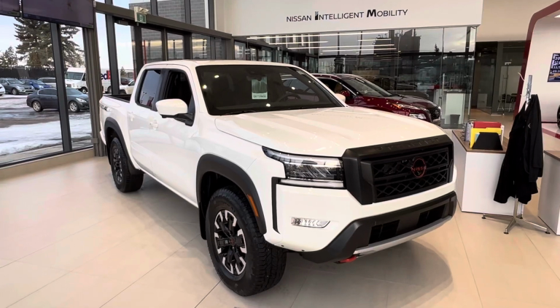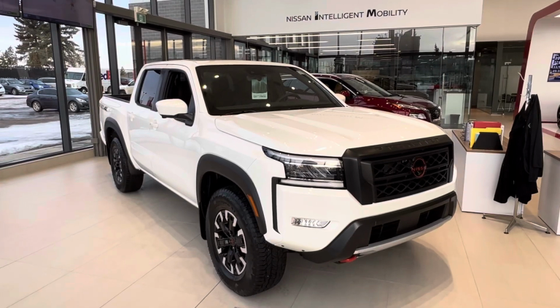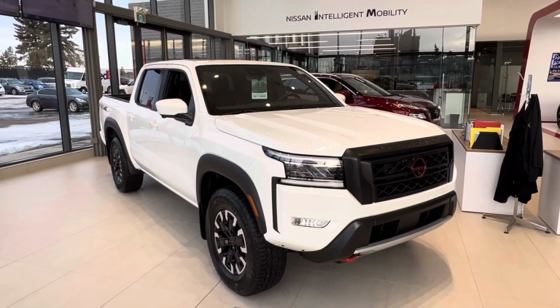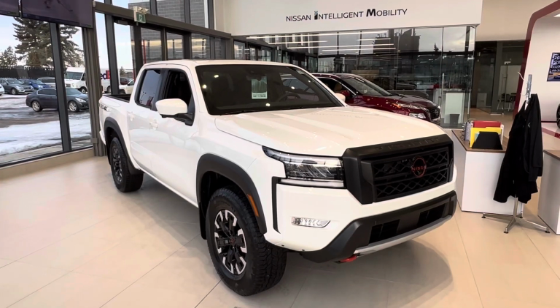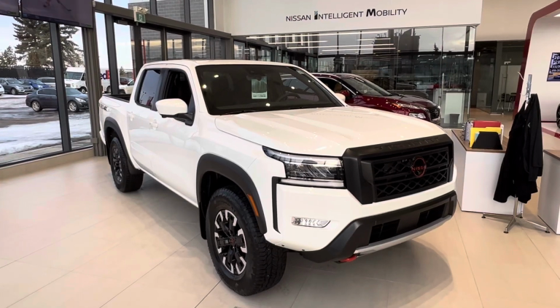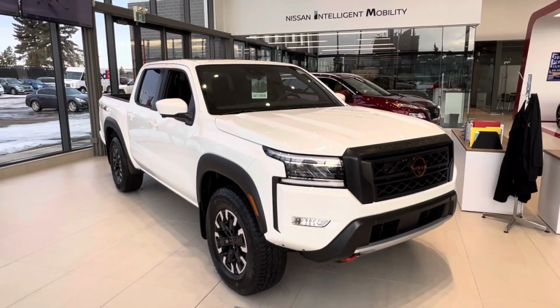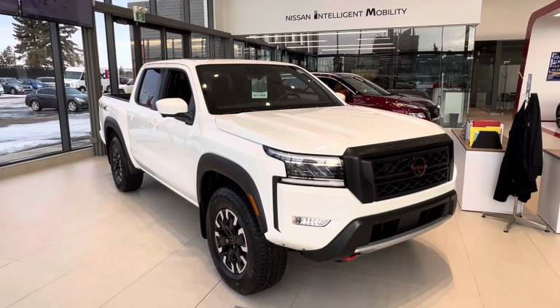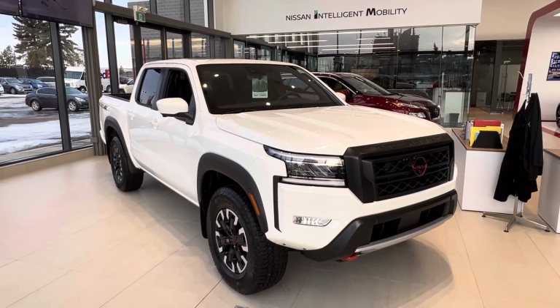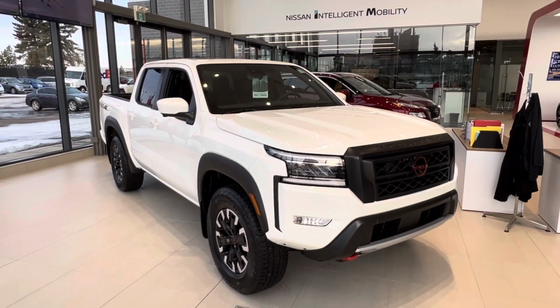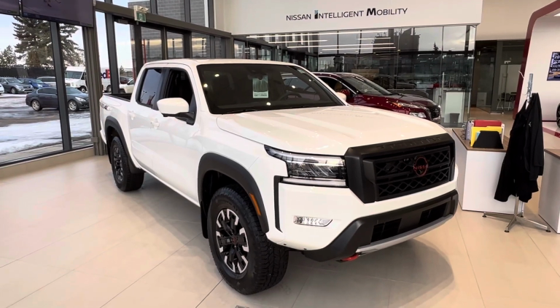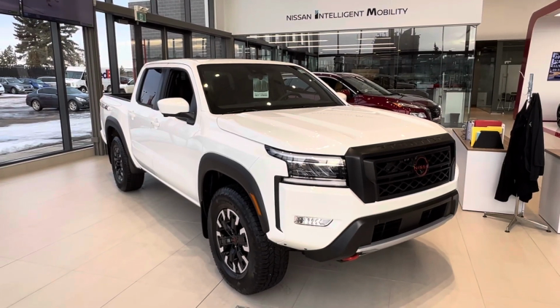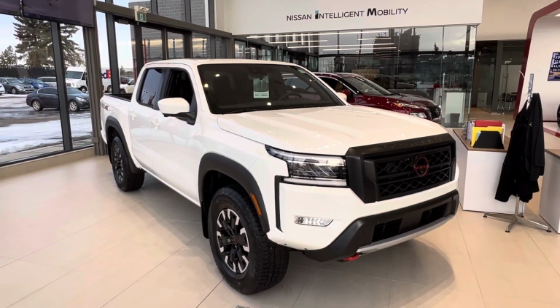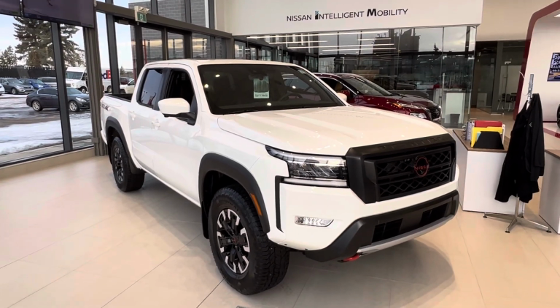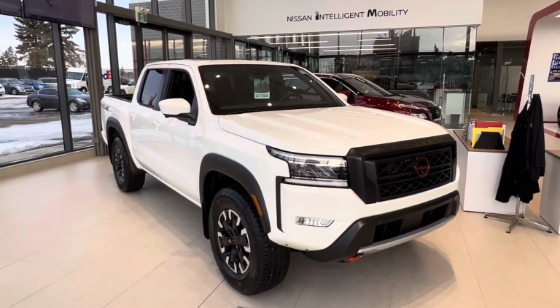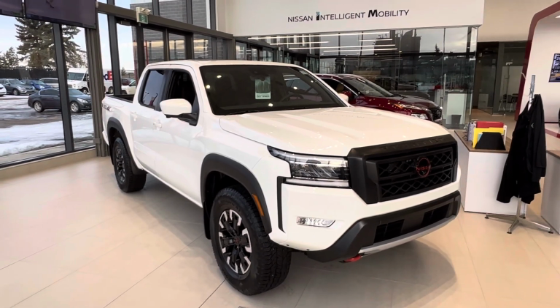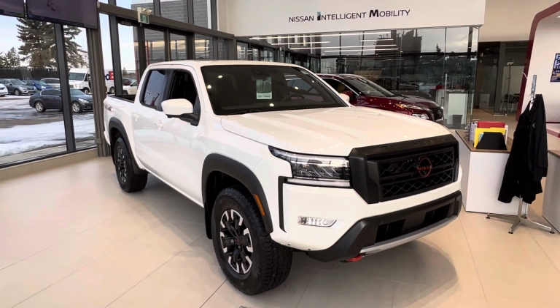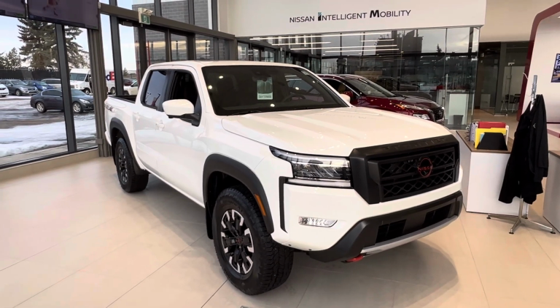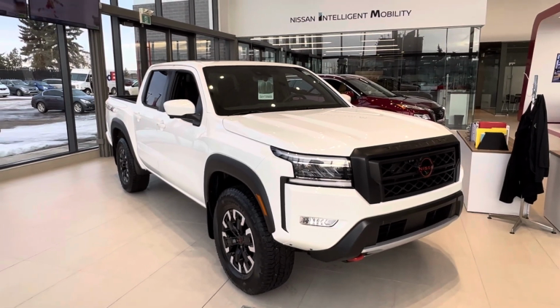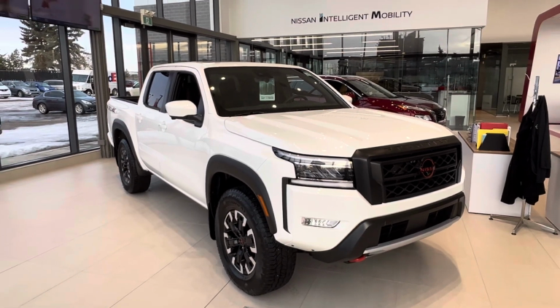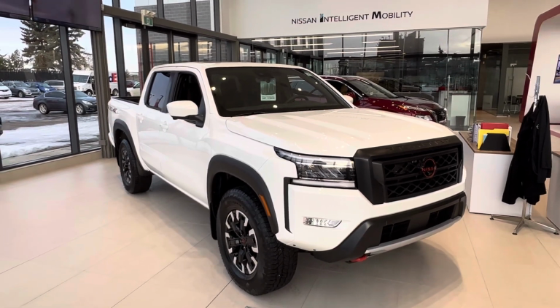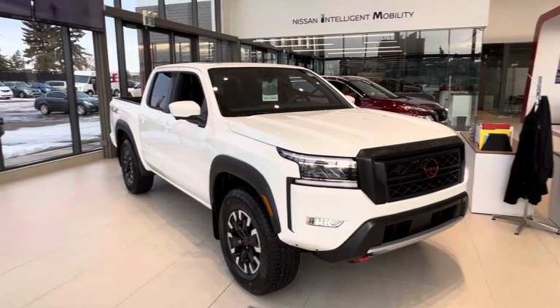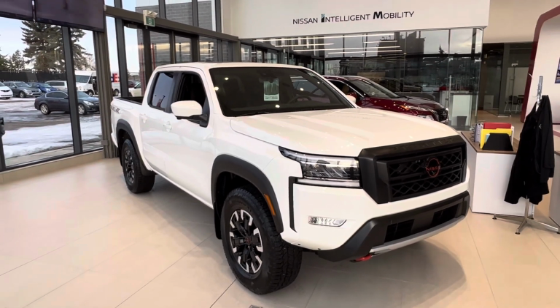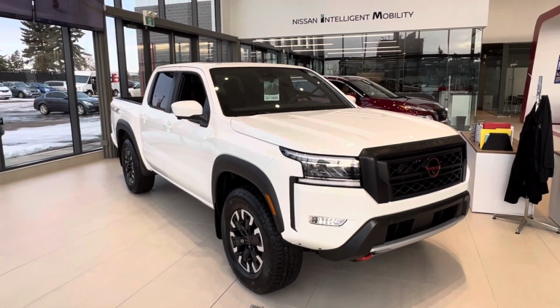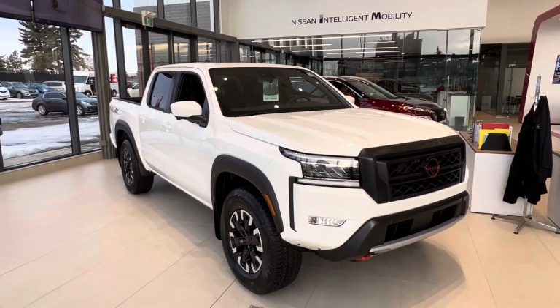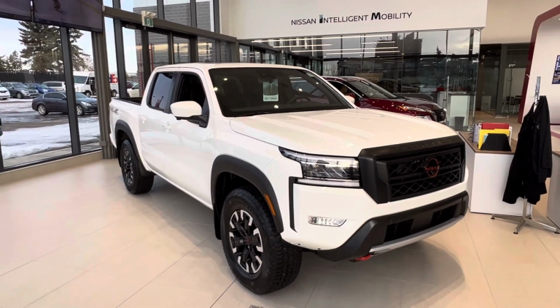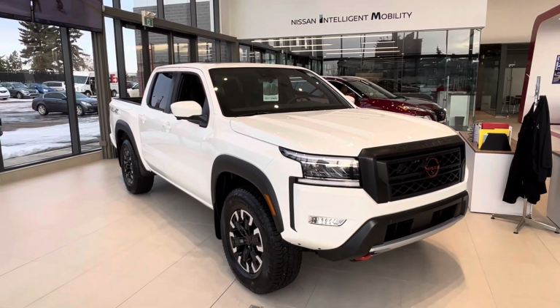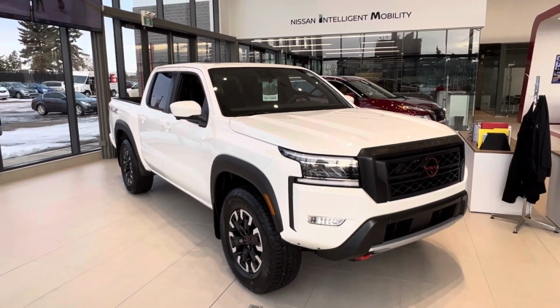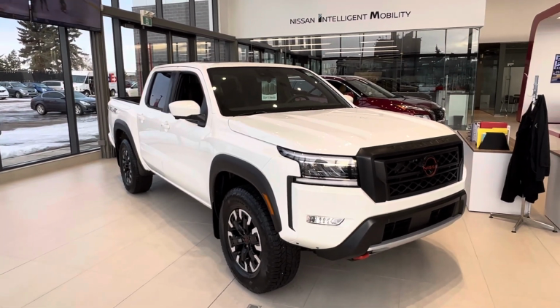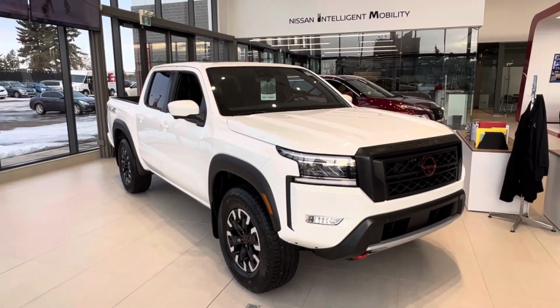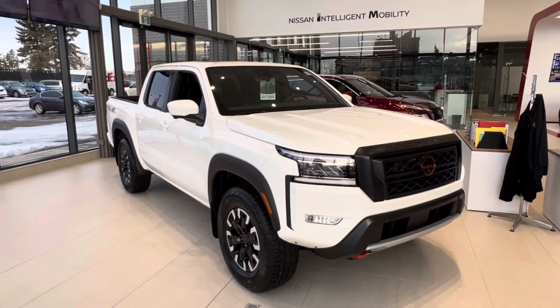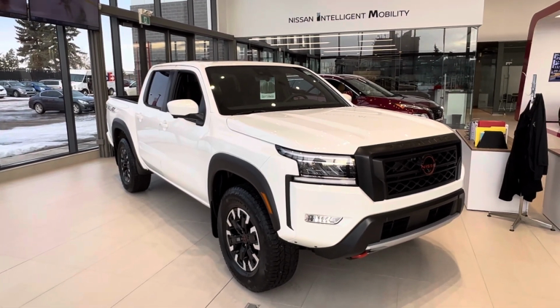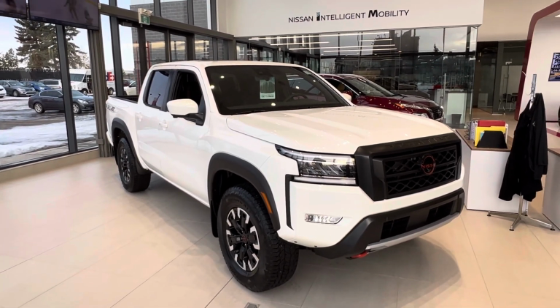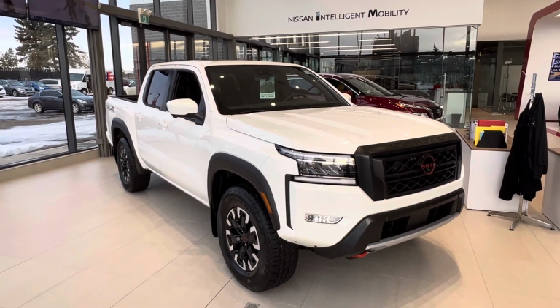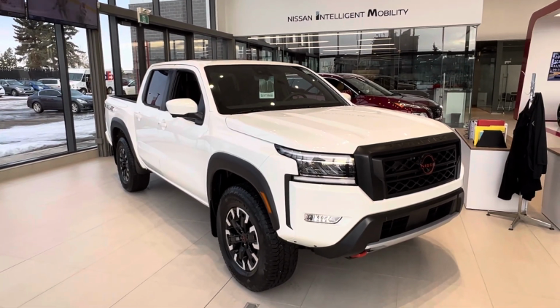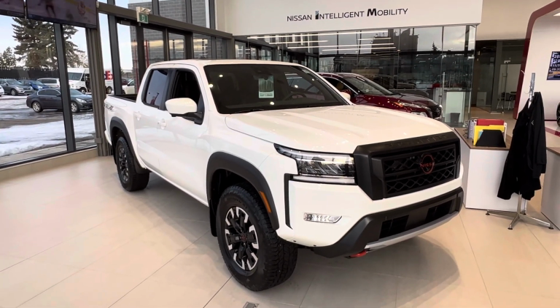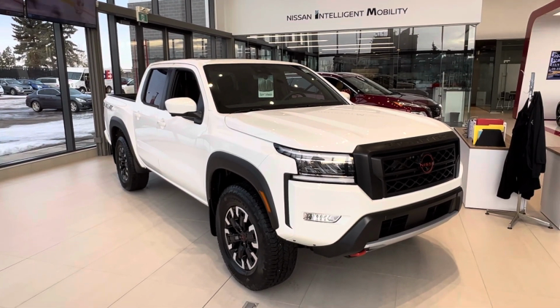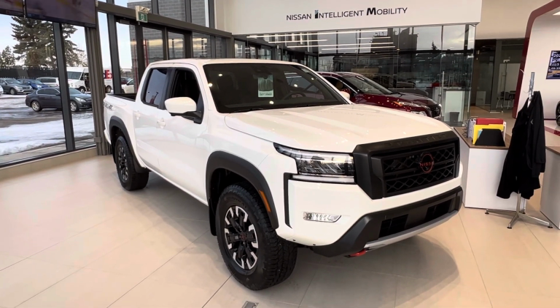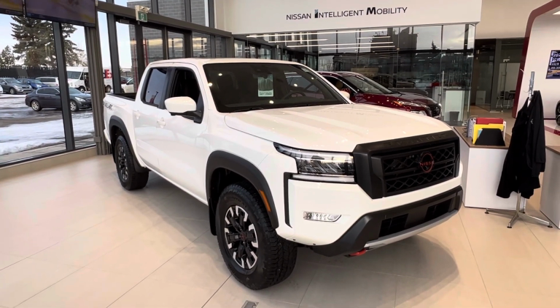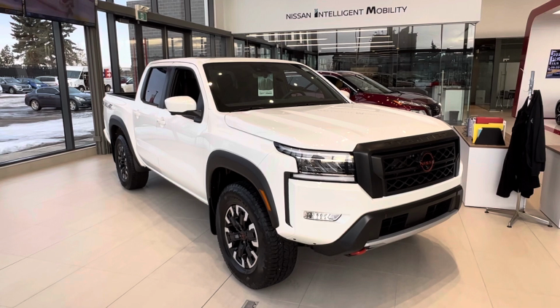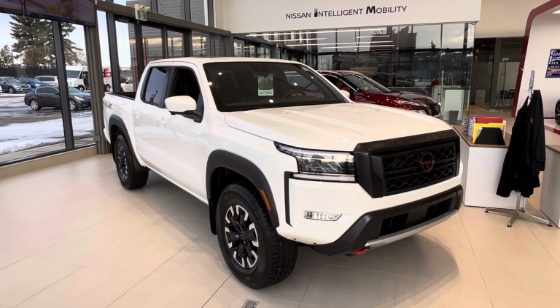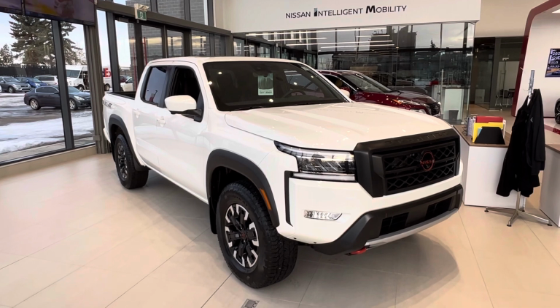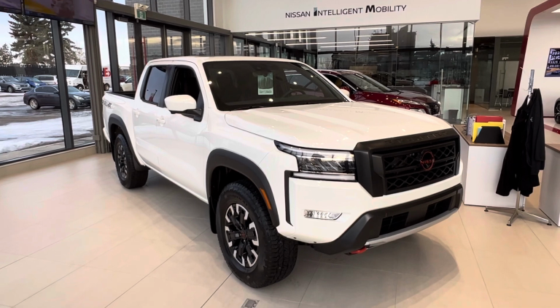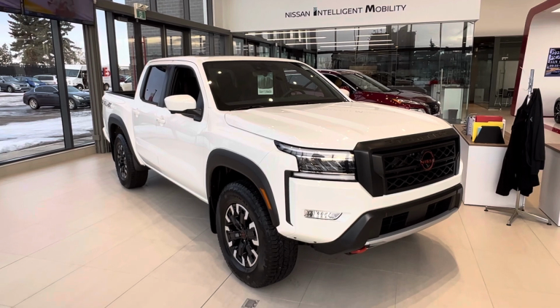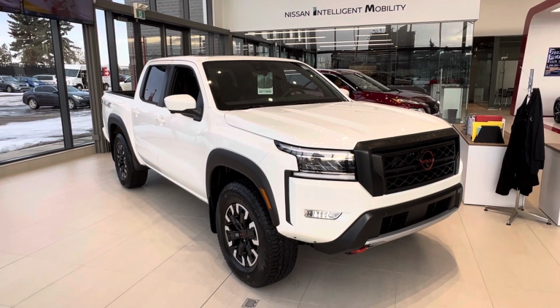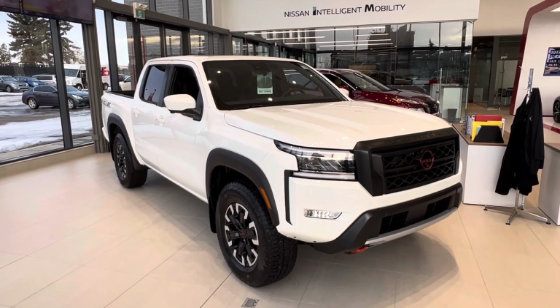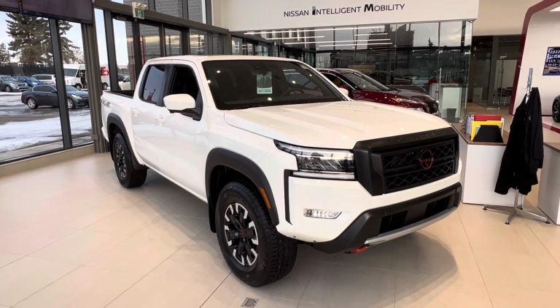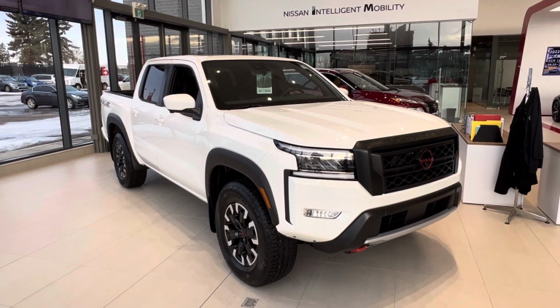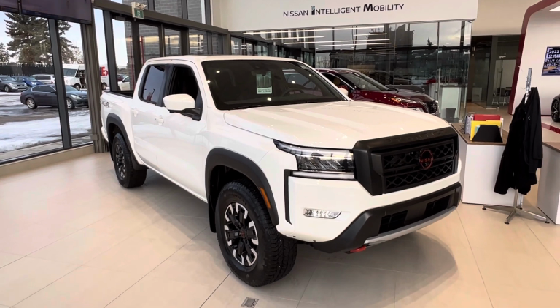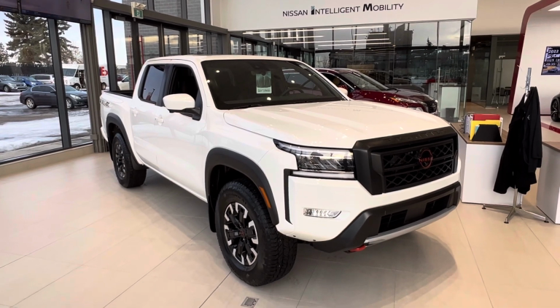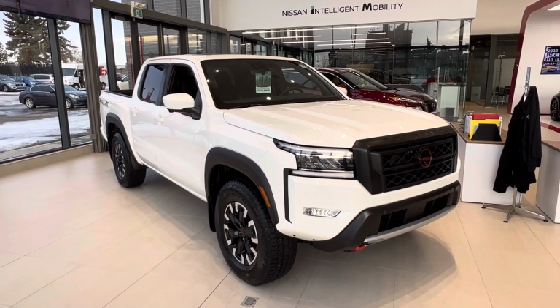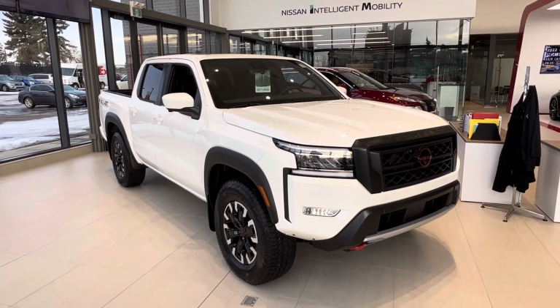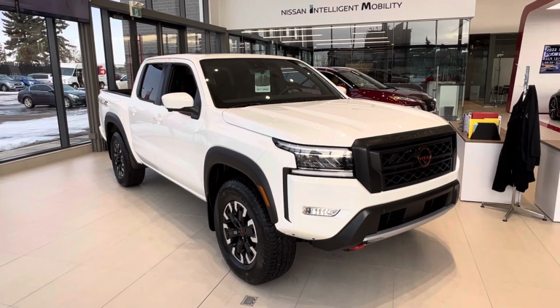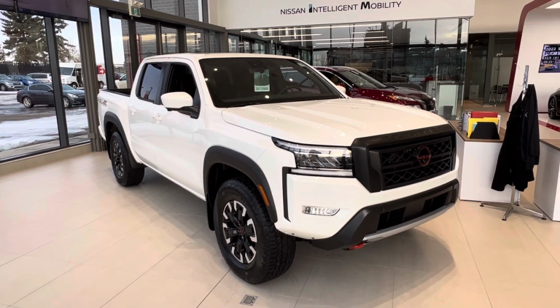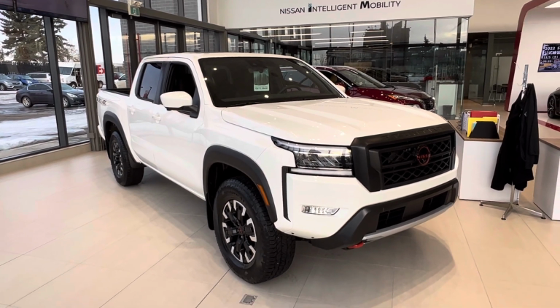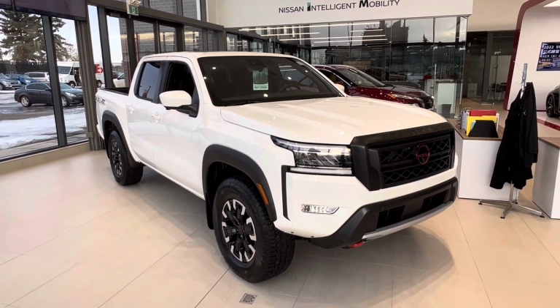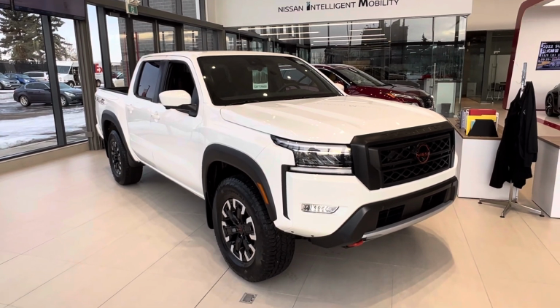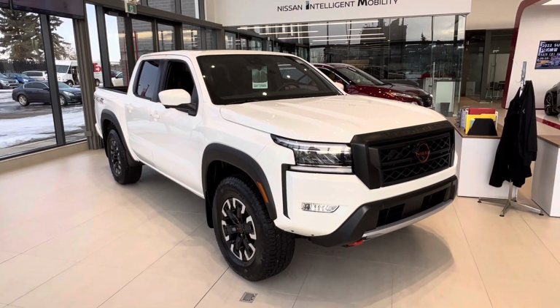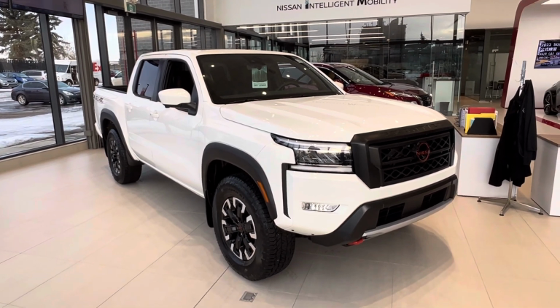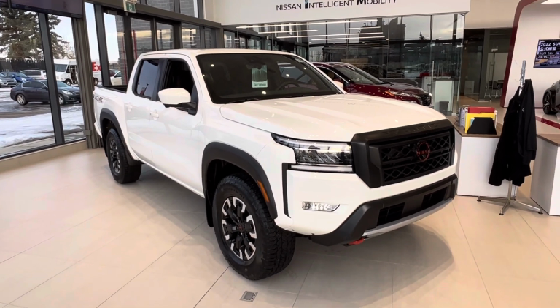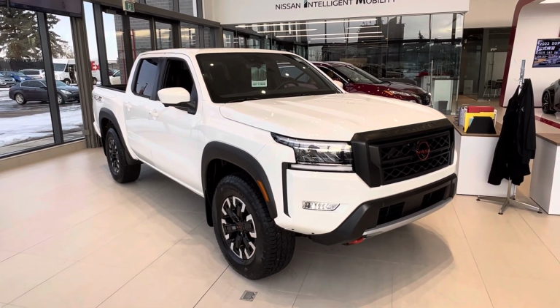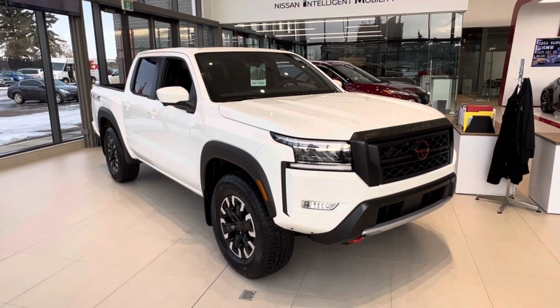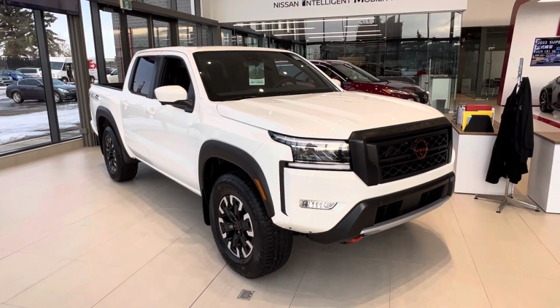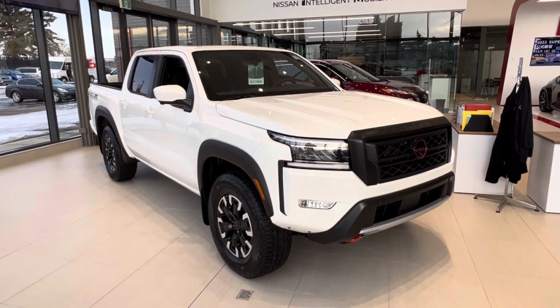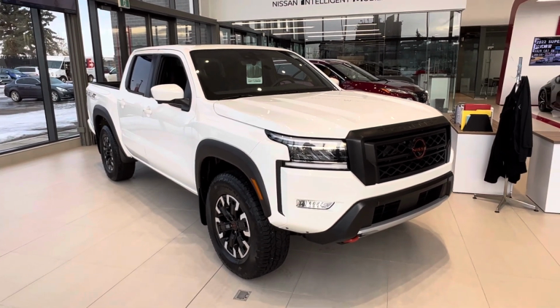Hey, good morning, Davey. This is Matthew from West End Nissan. I've got the Pro 4X Luxury Frontier here for $23.